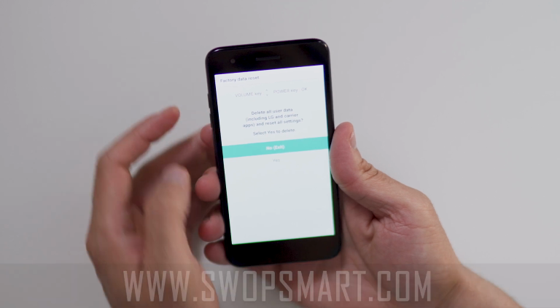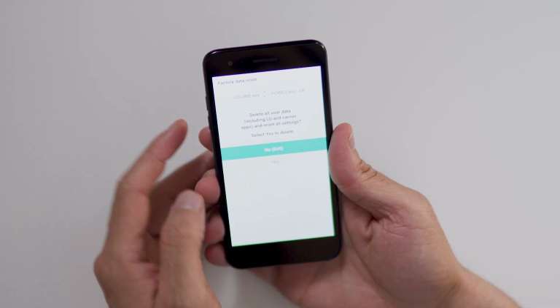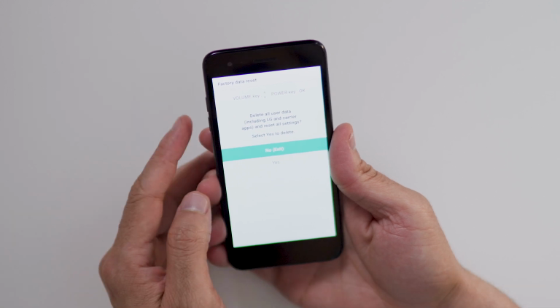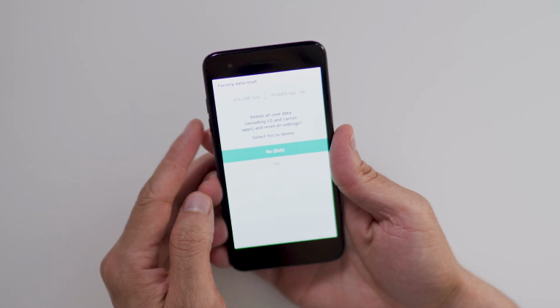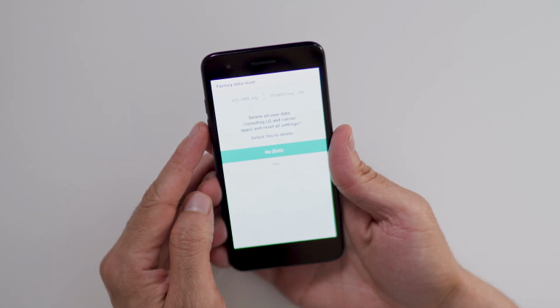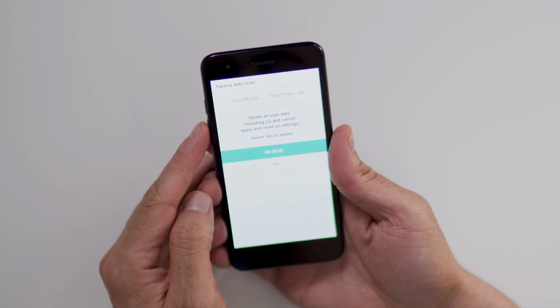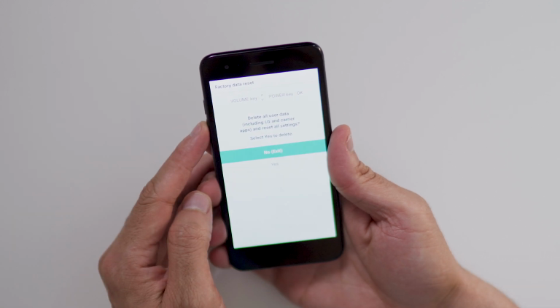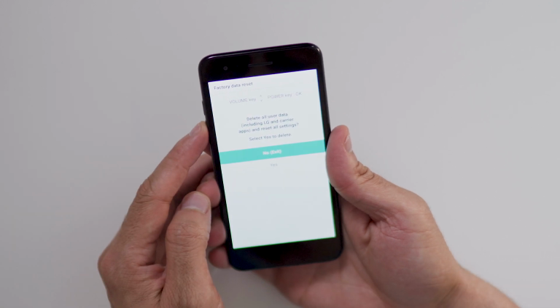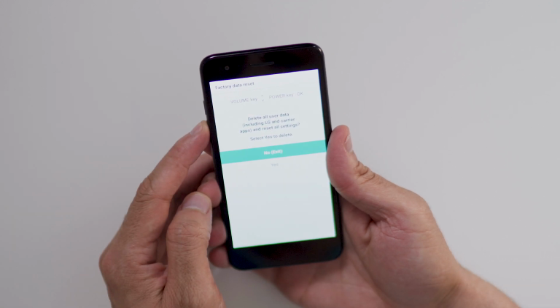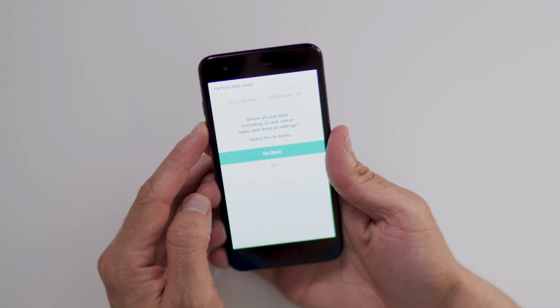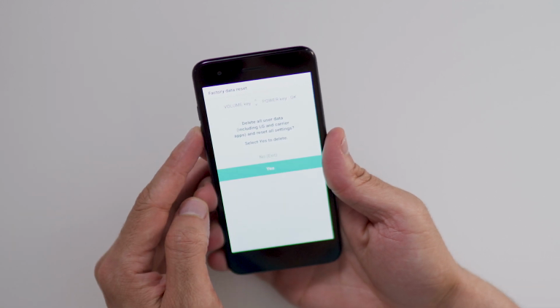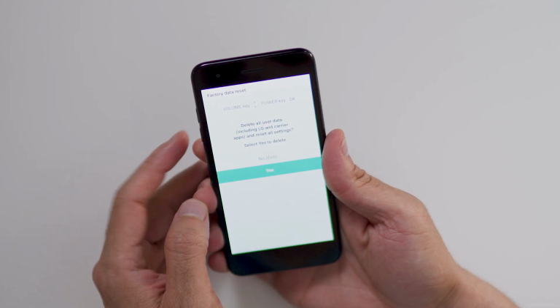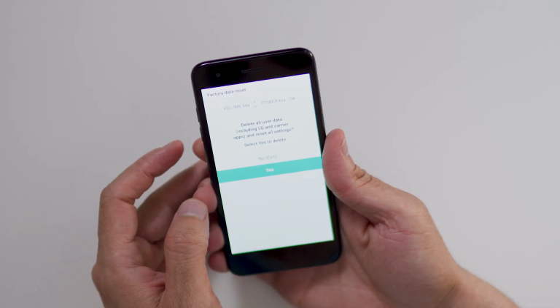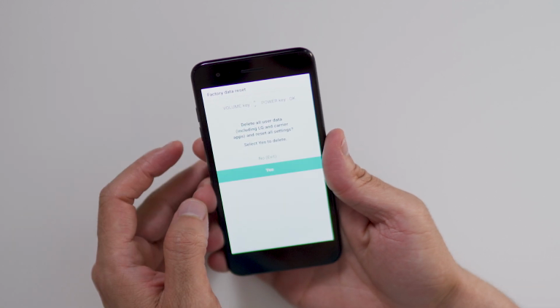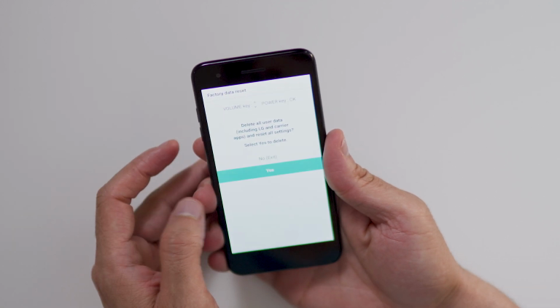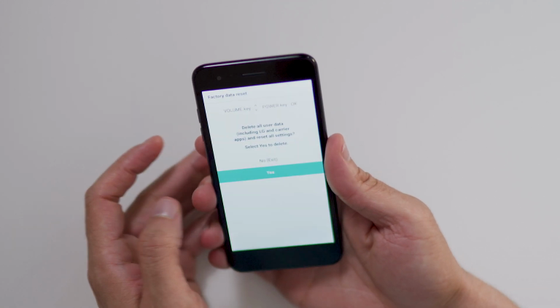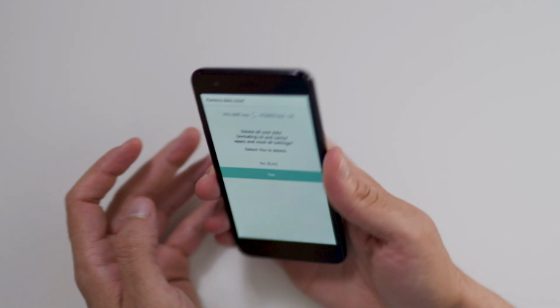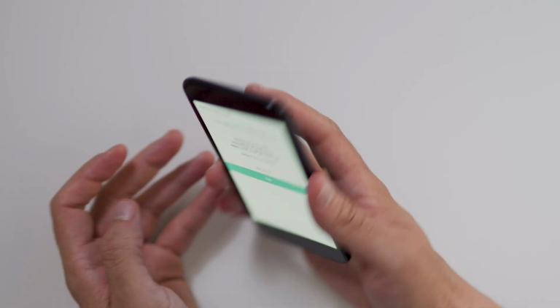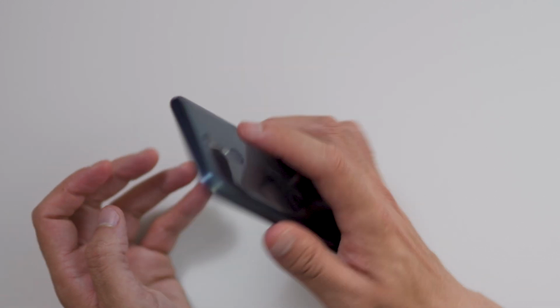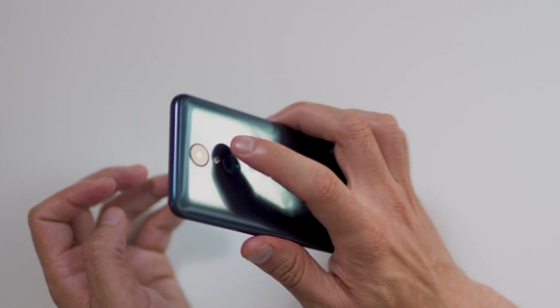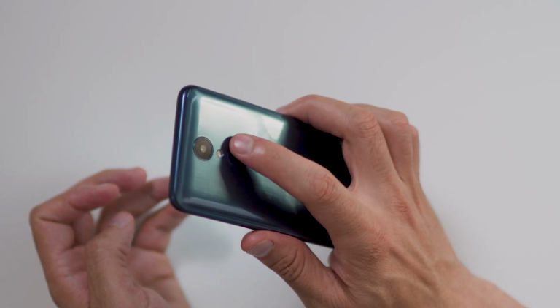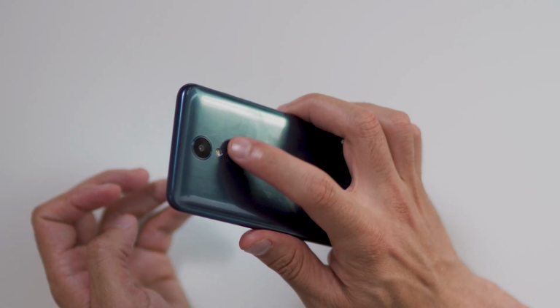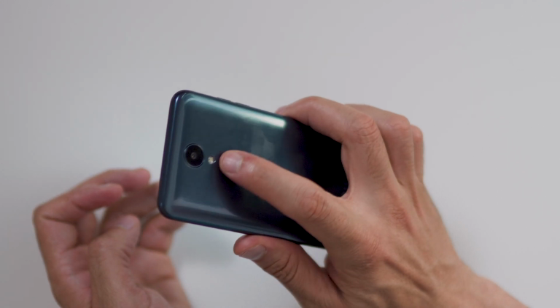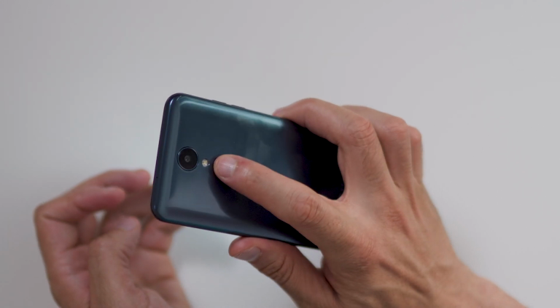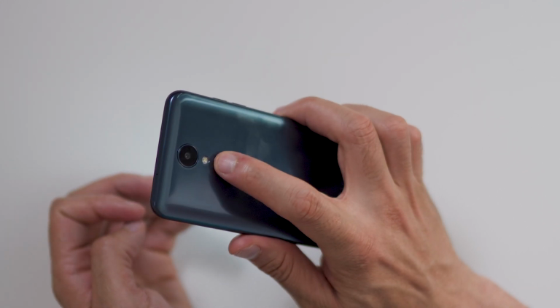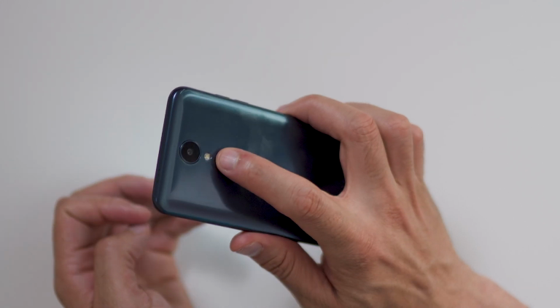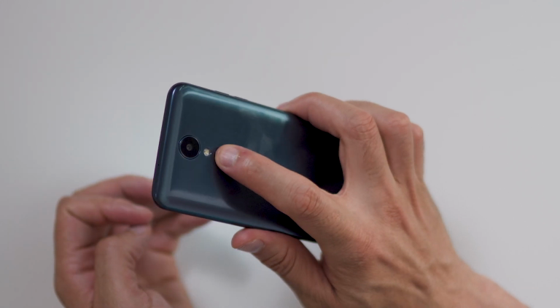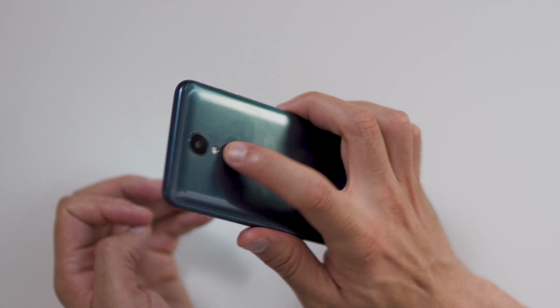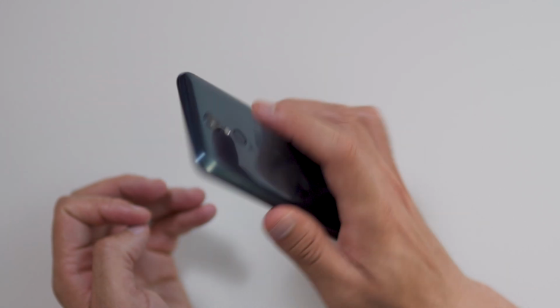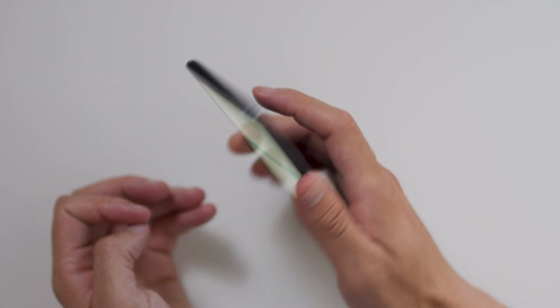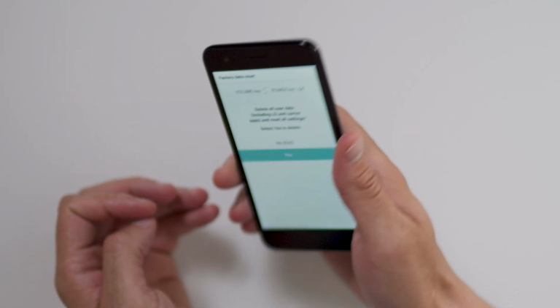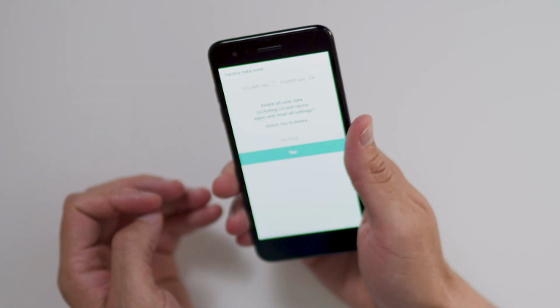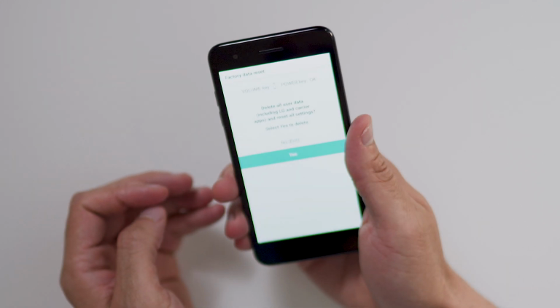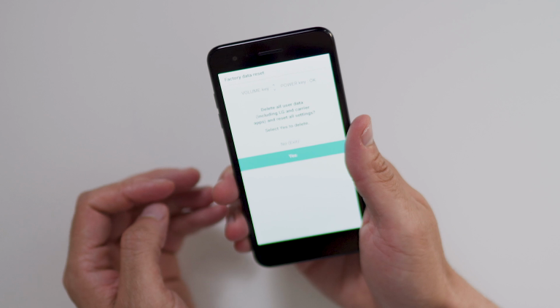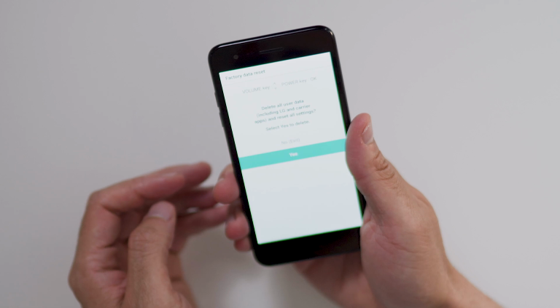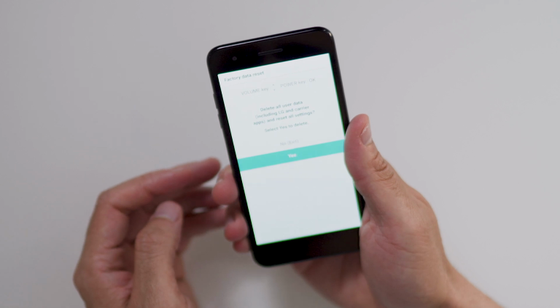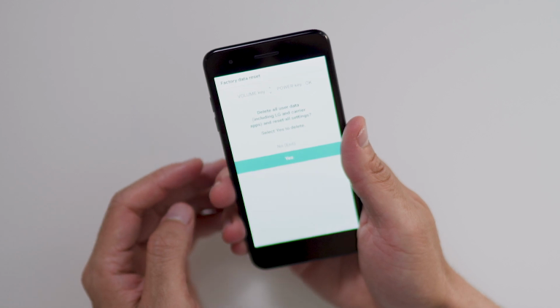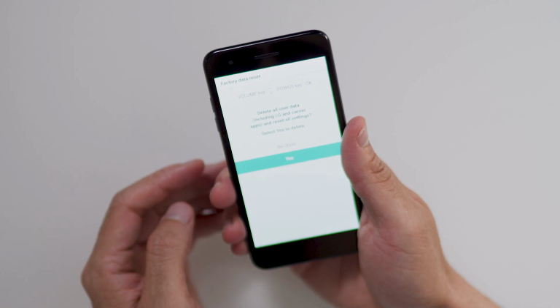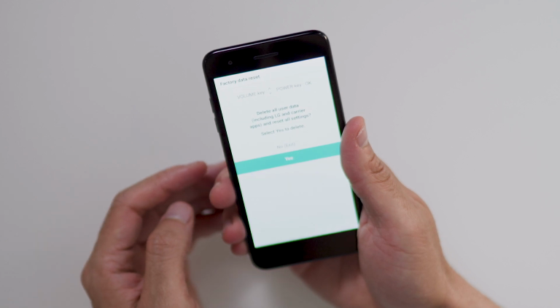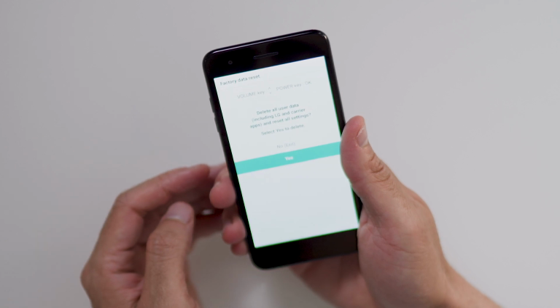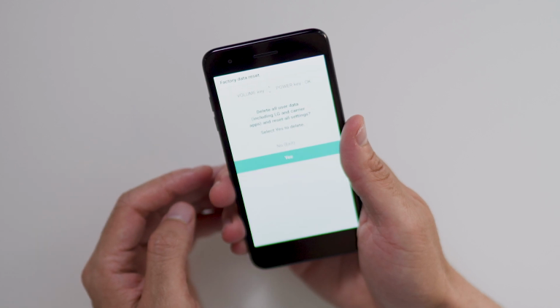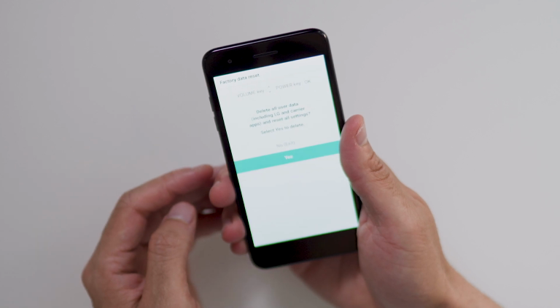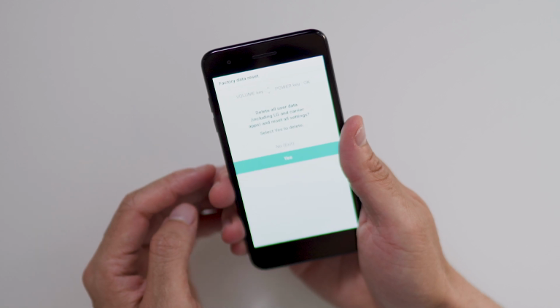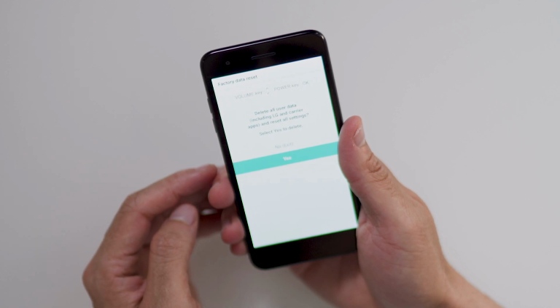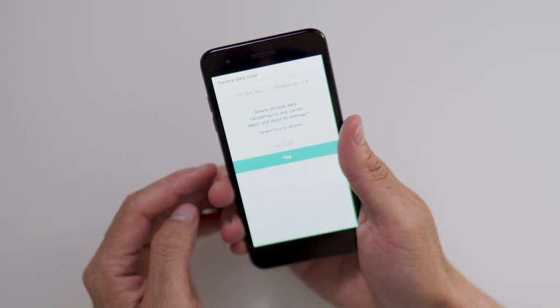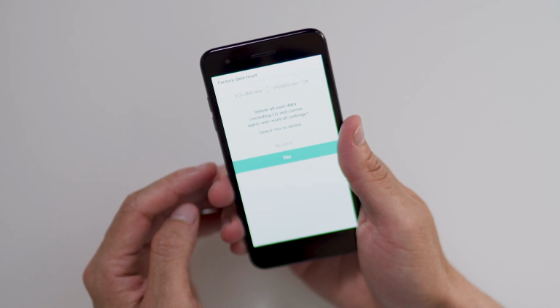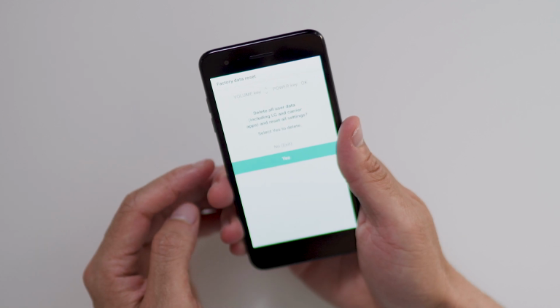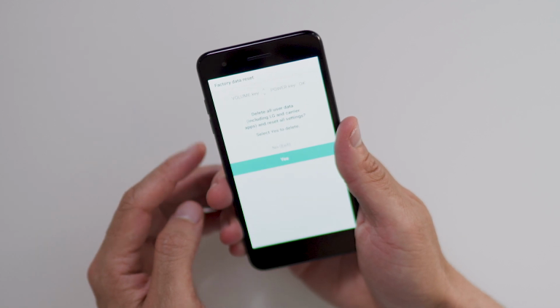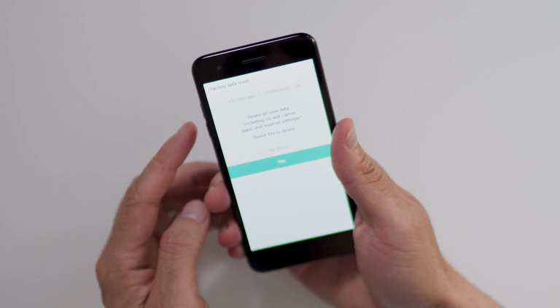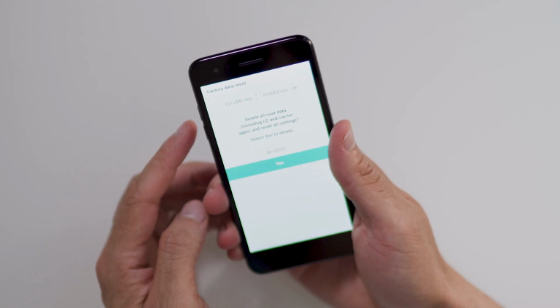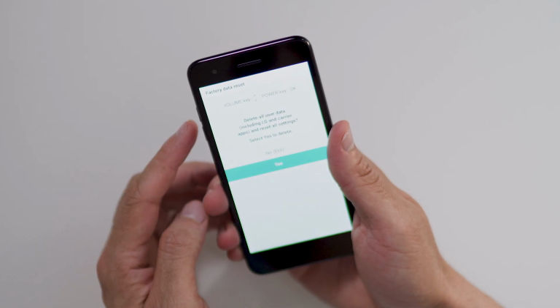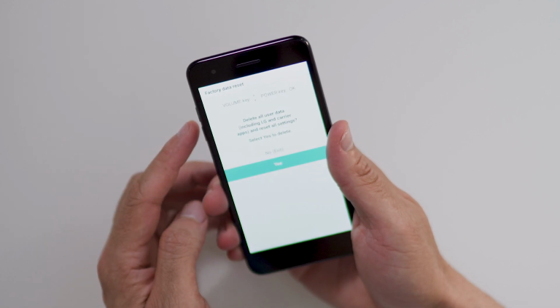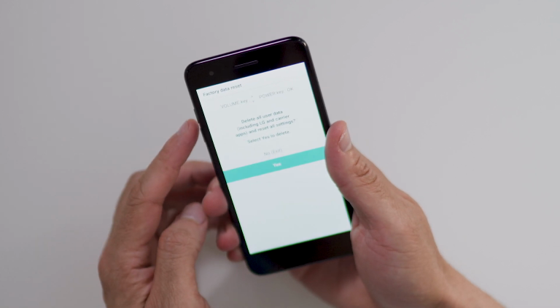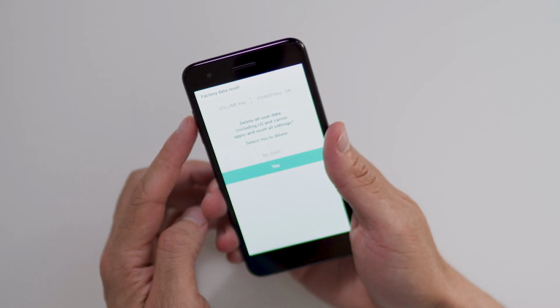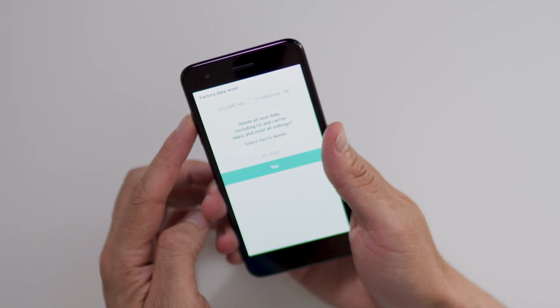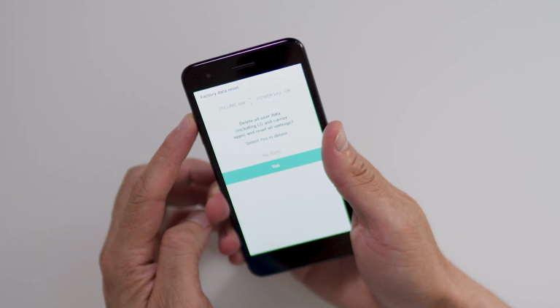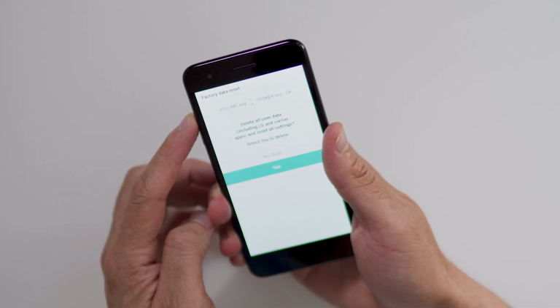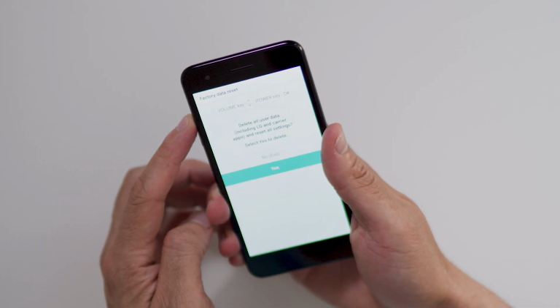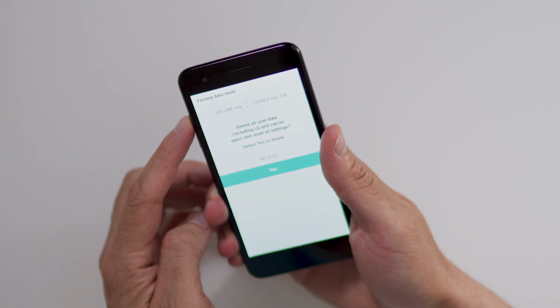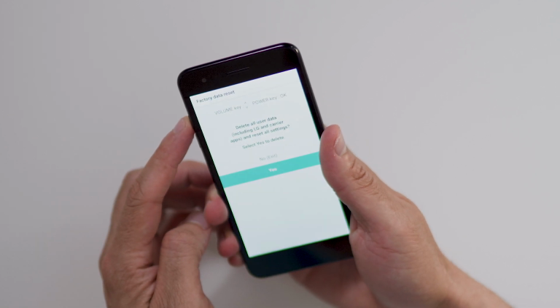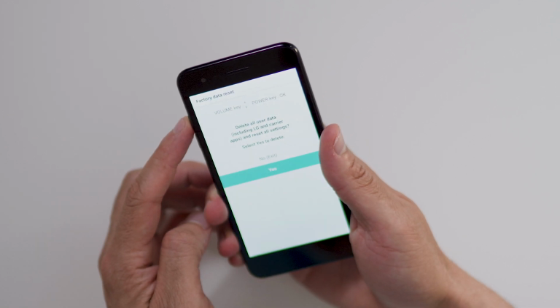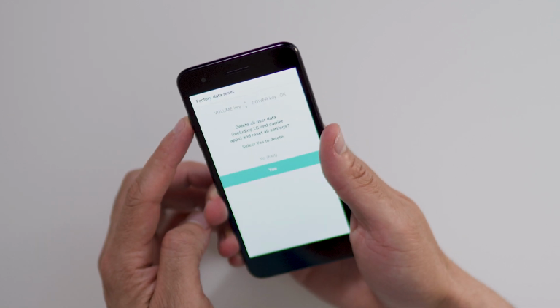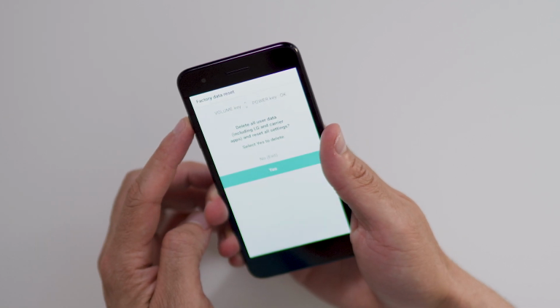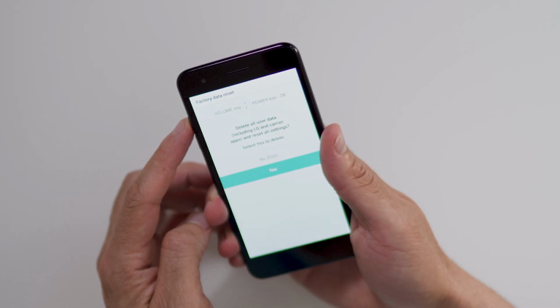Use the volume down button to select yes and confirm by pressing the power button. Wait for the factory reset to complete and you're done.